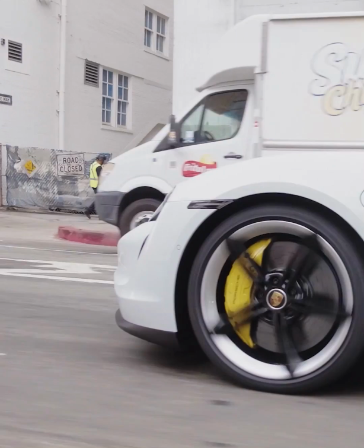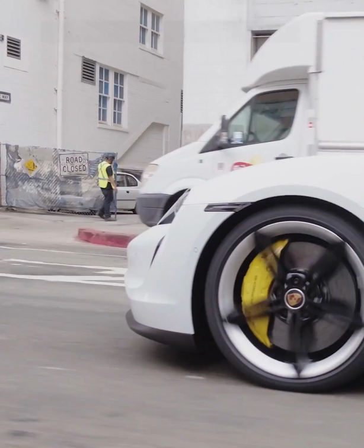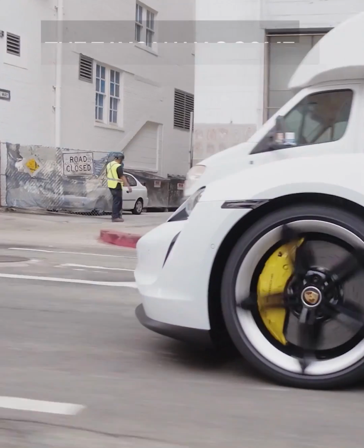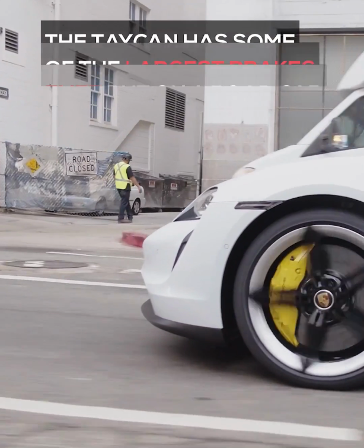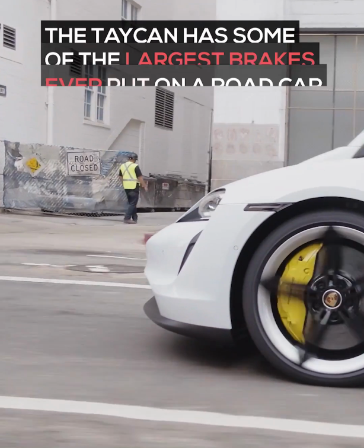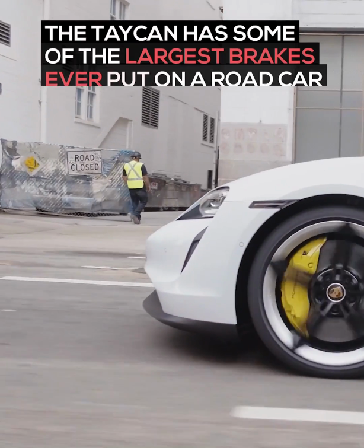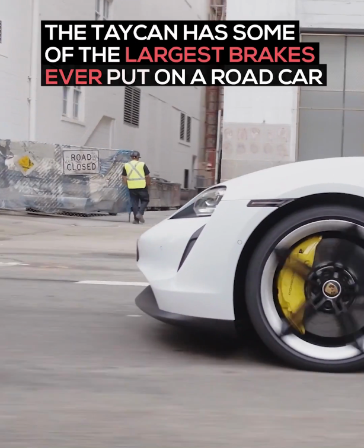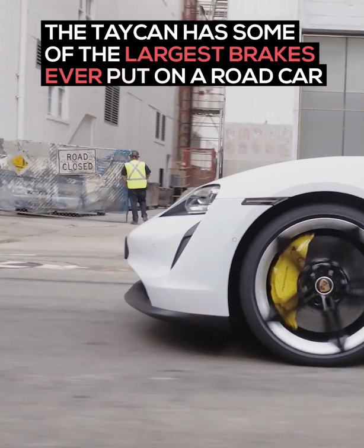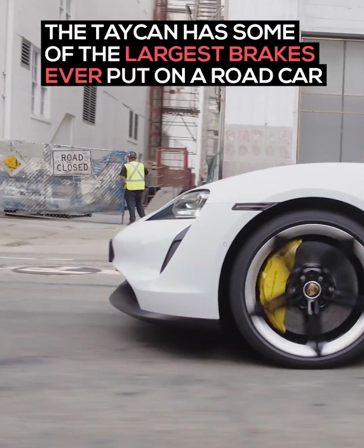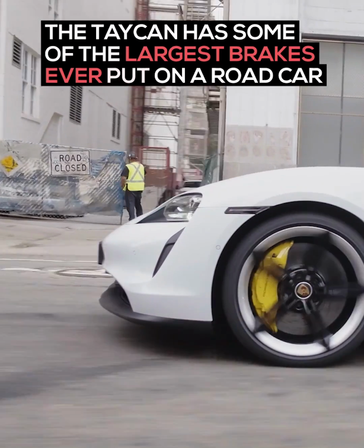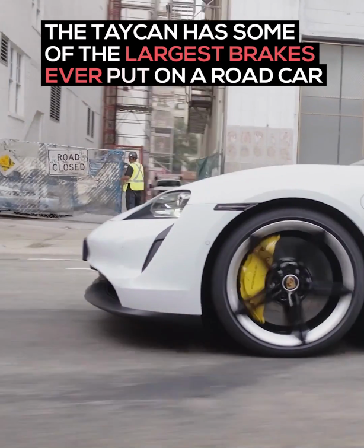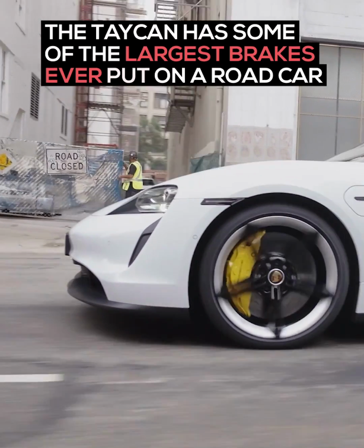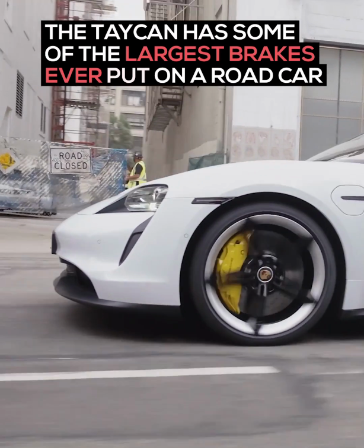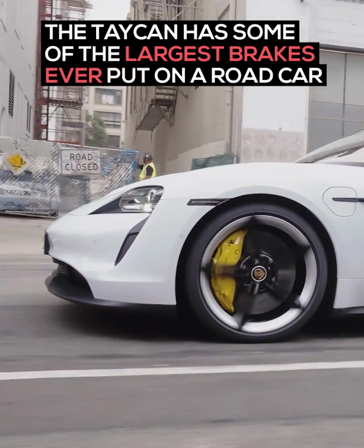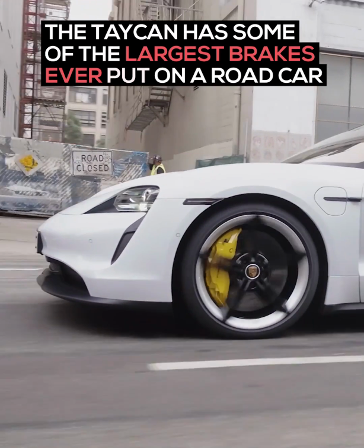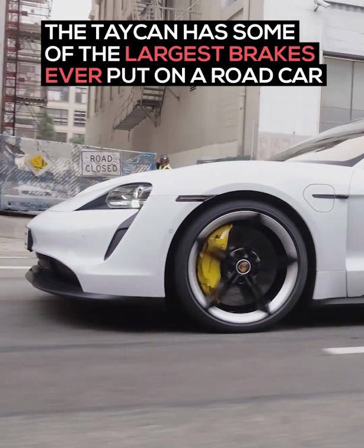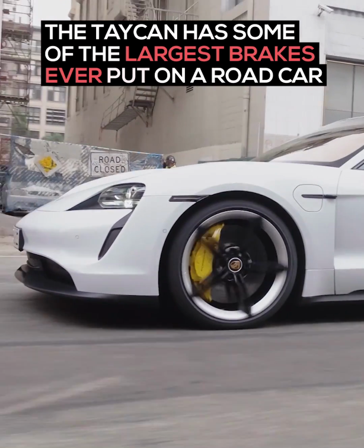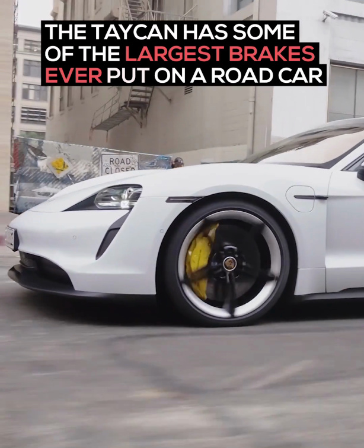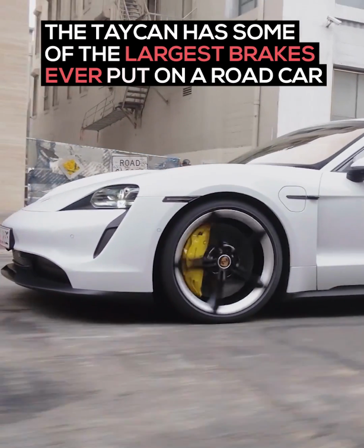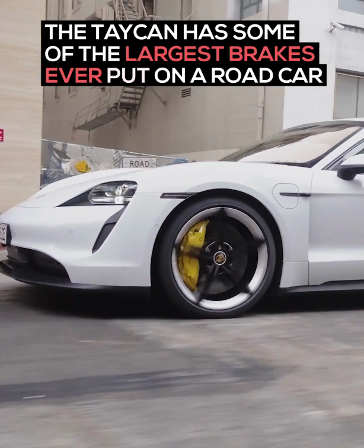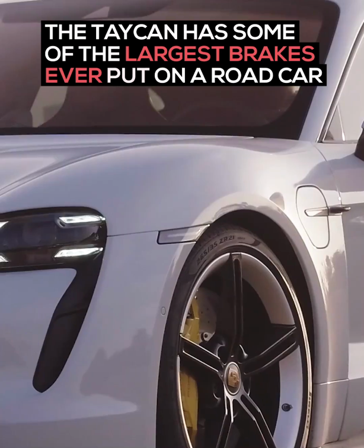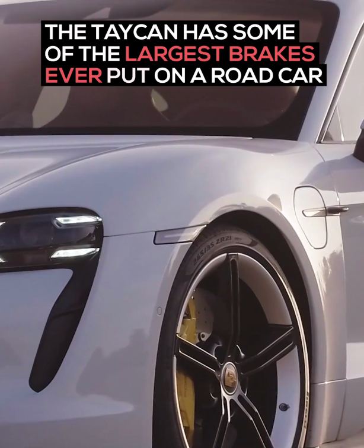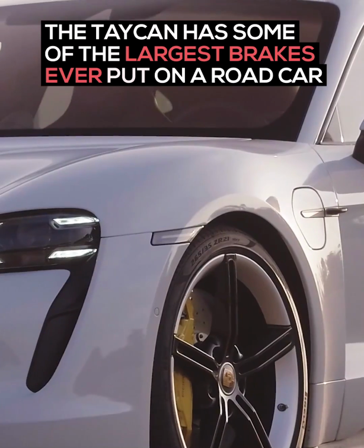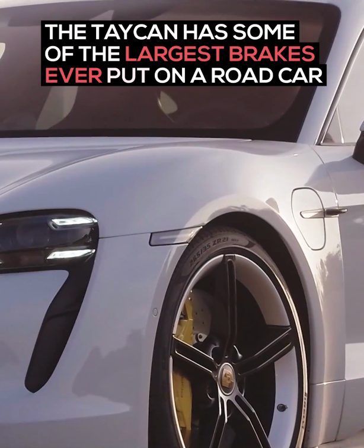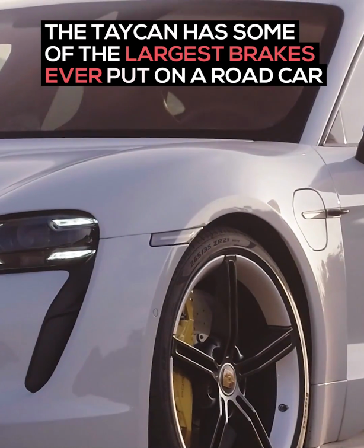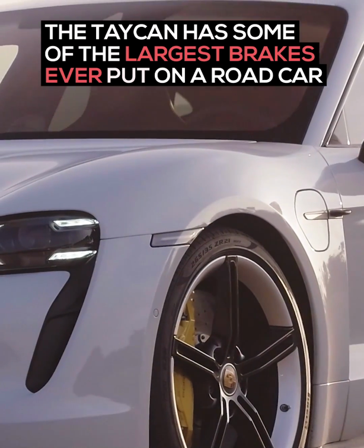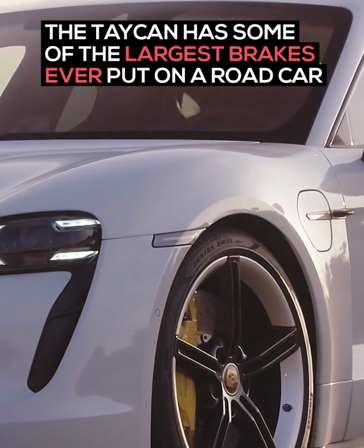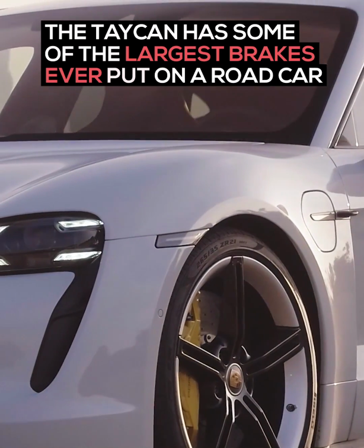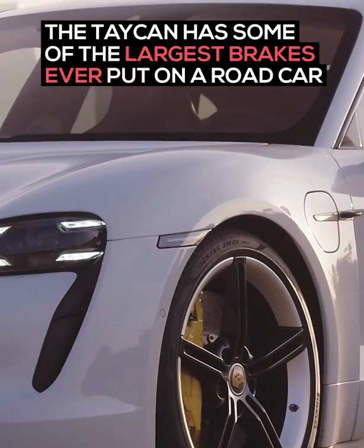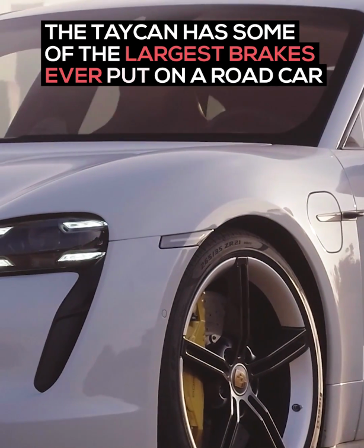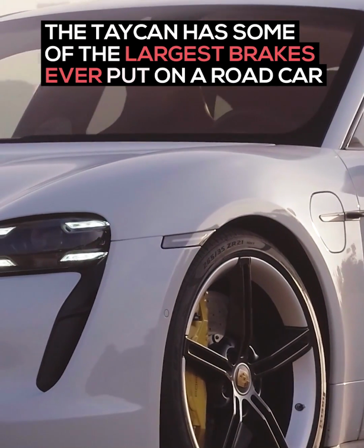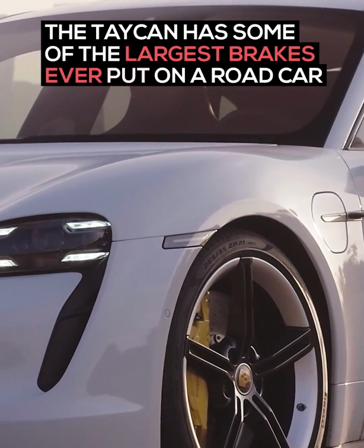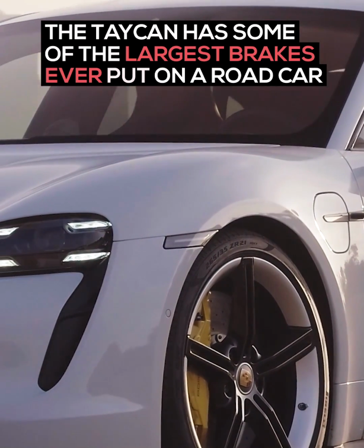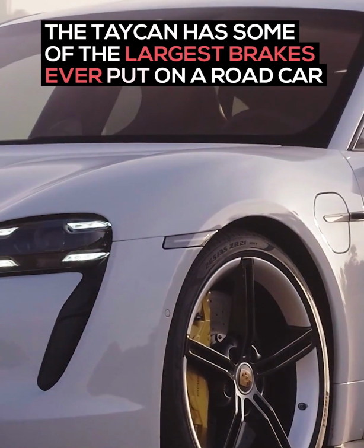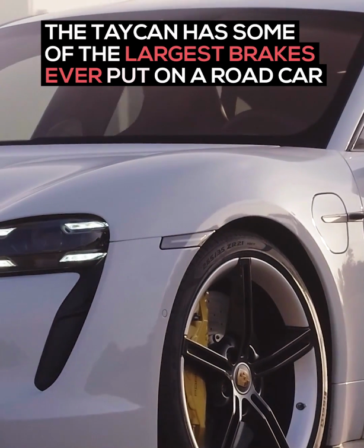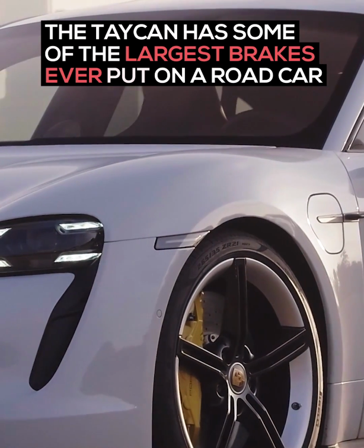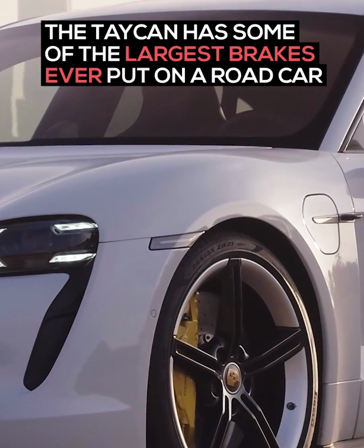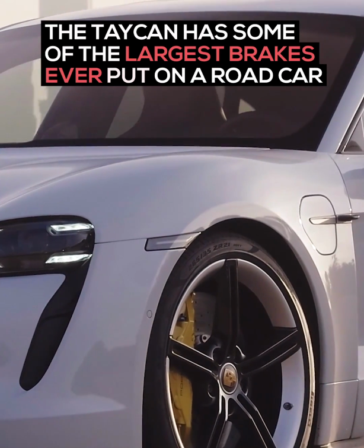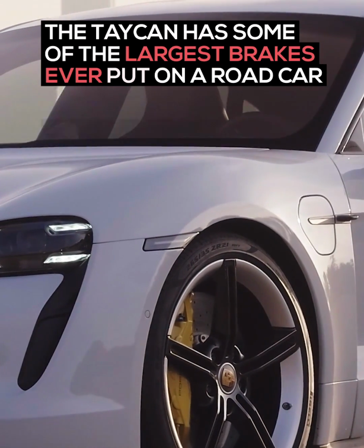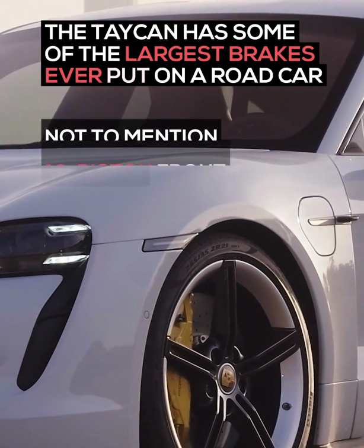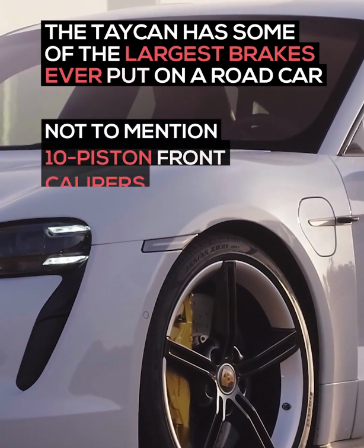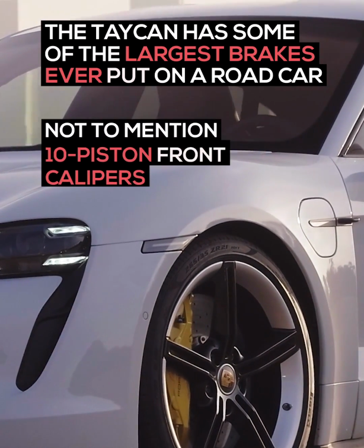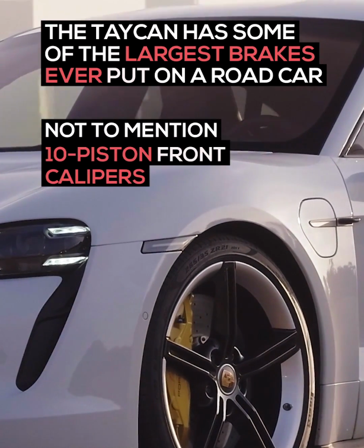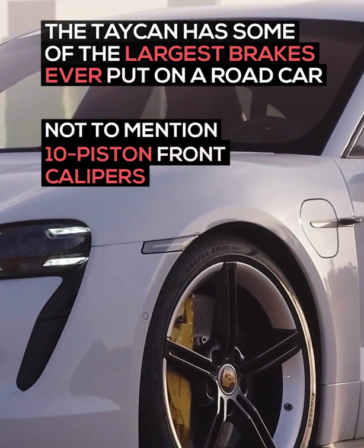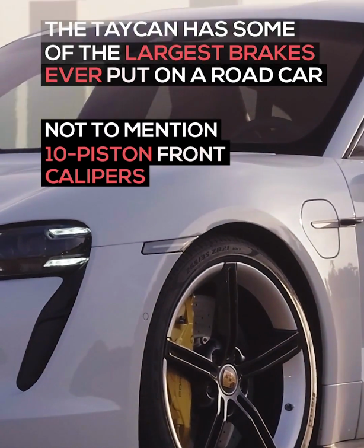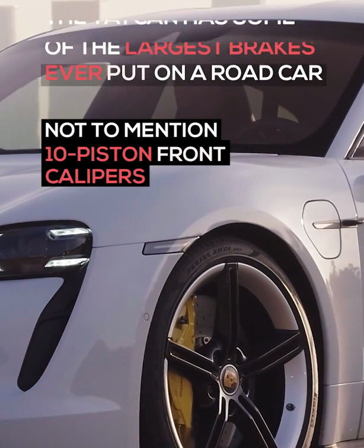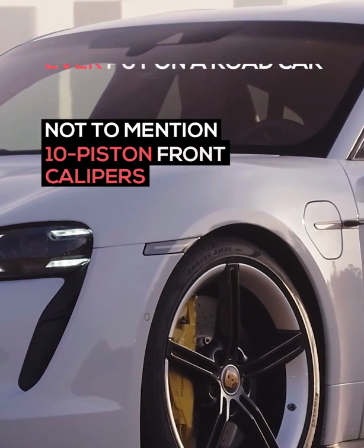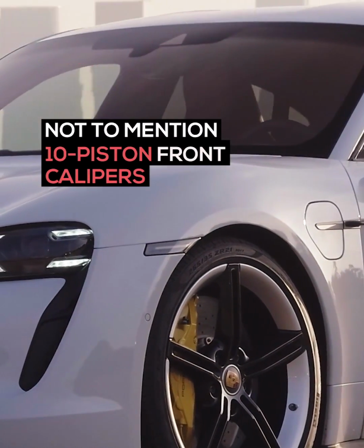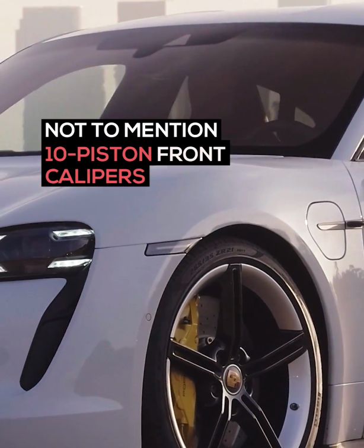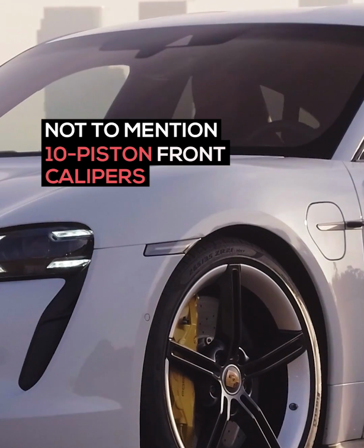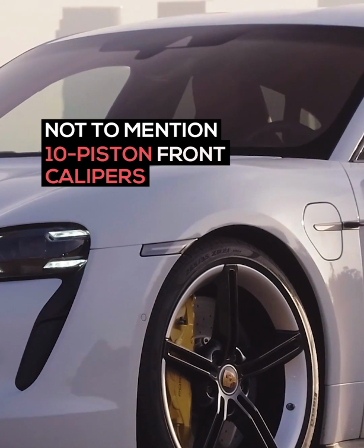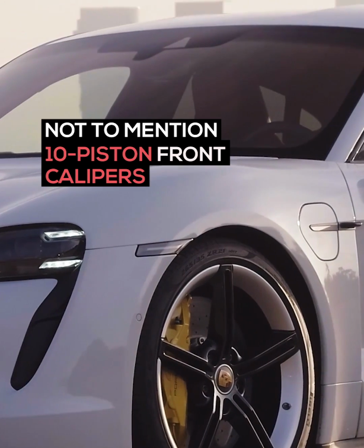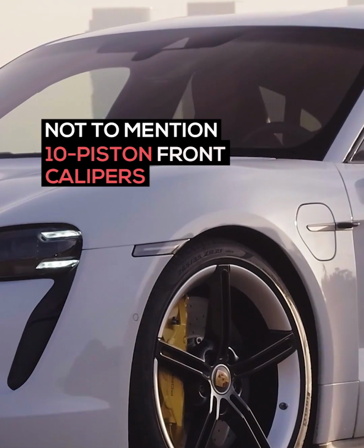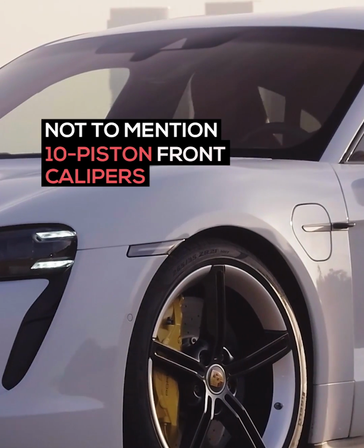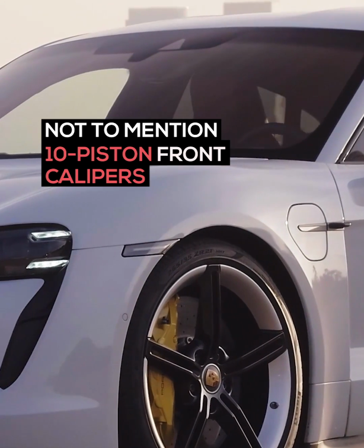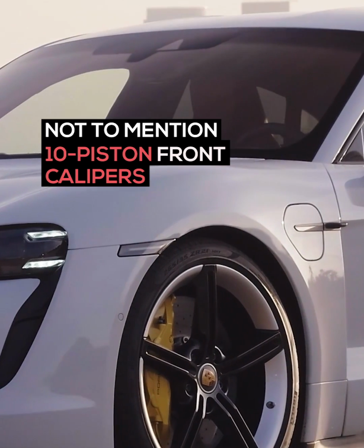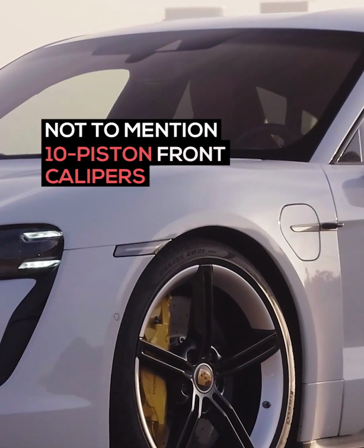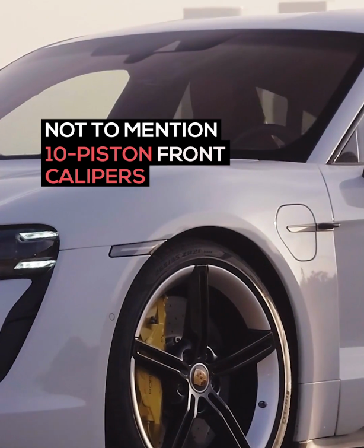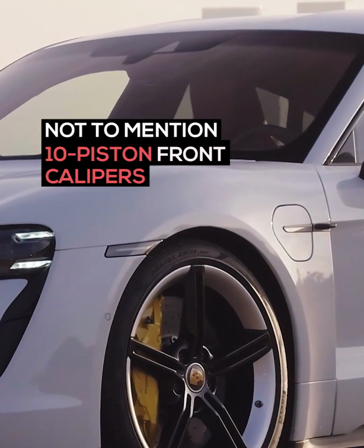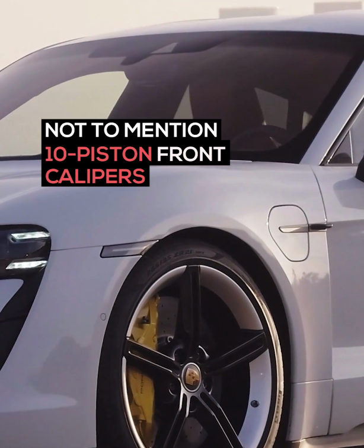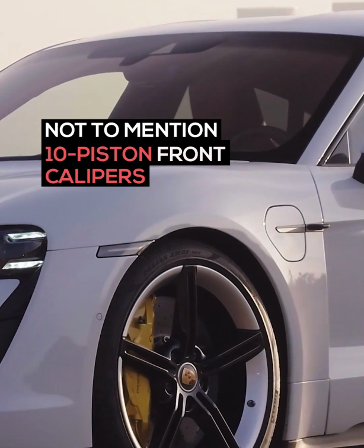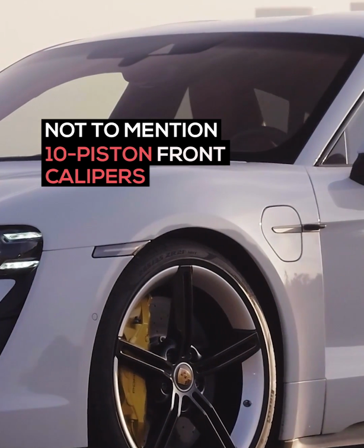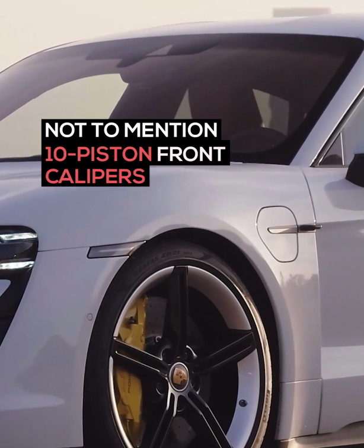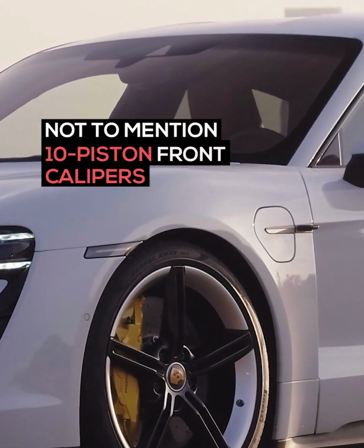The Taycan has some of the largest brakes ever fitted to a road car, not to mention 10-piston front calipers.